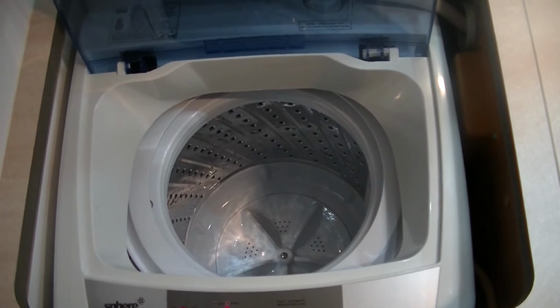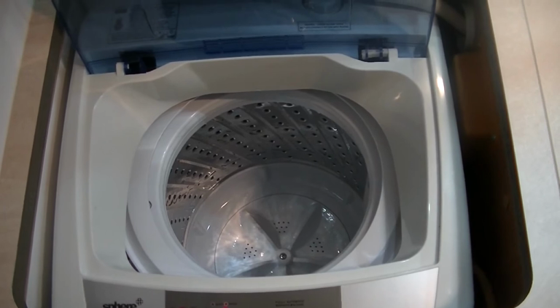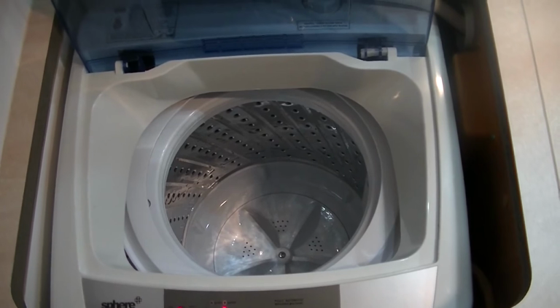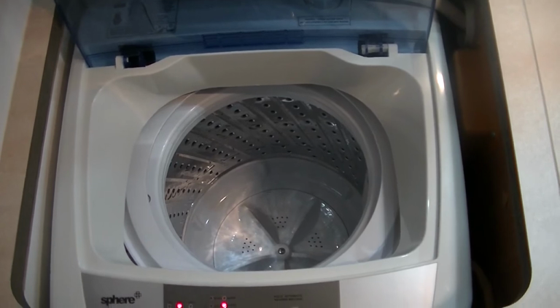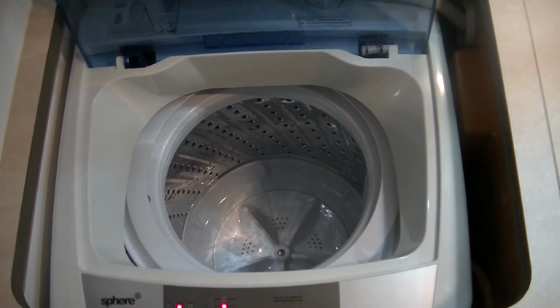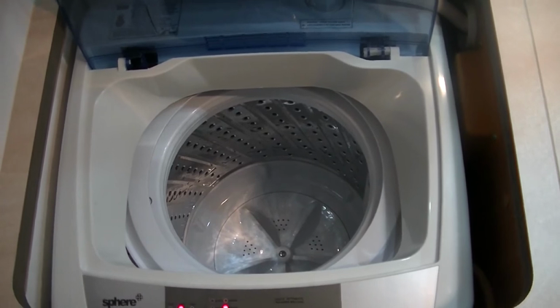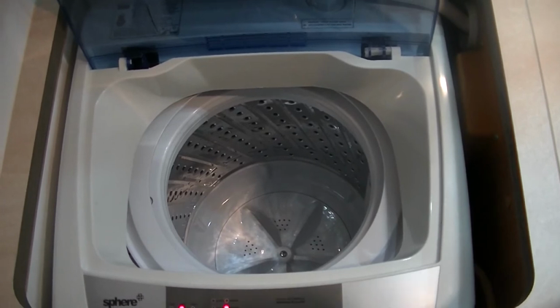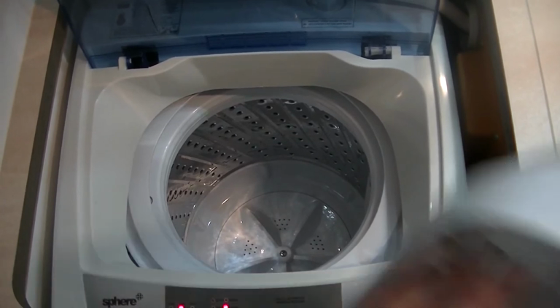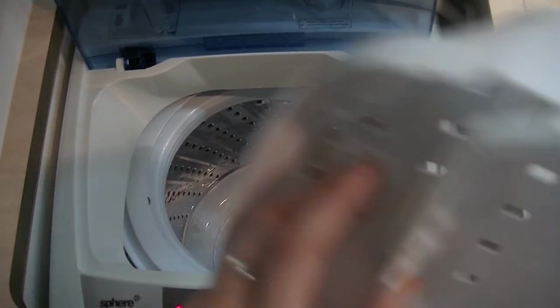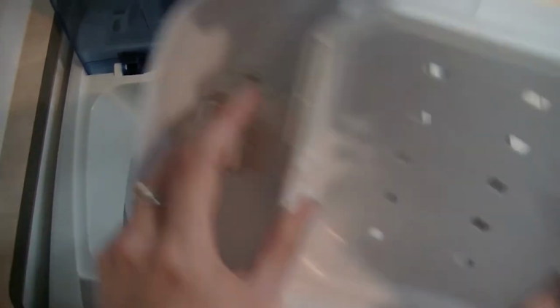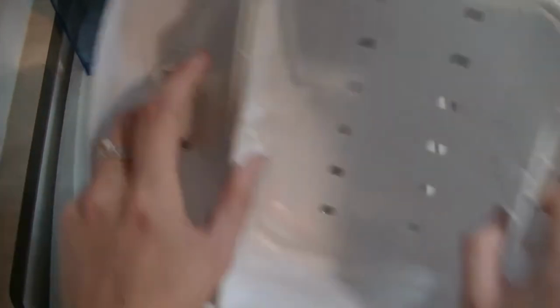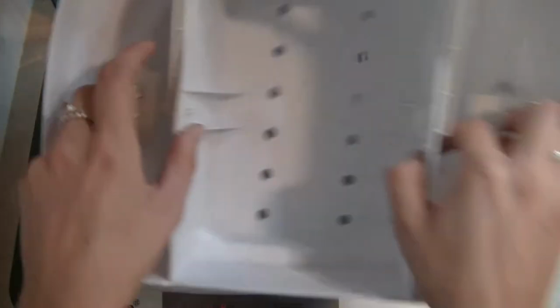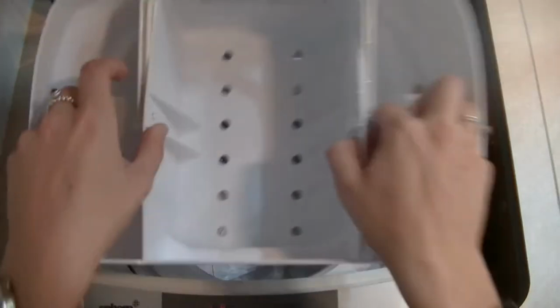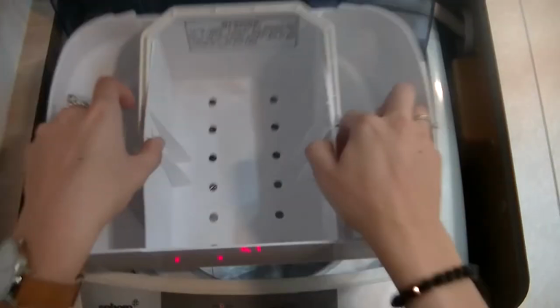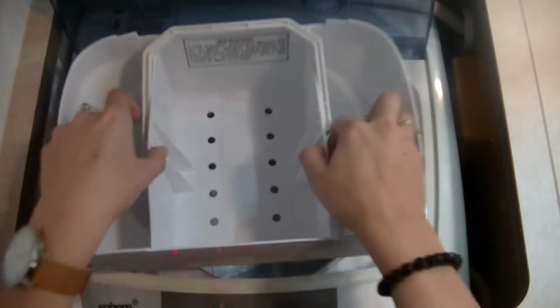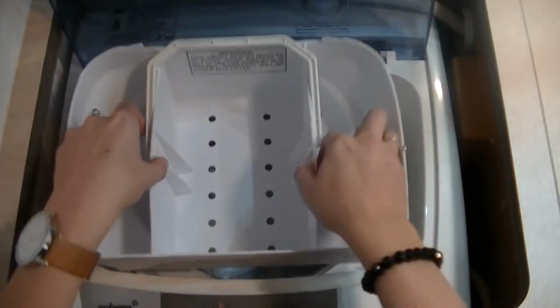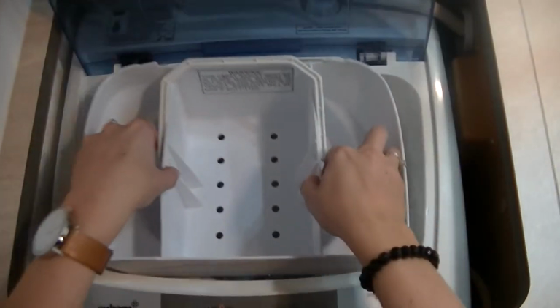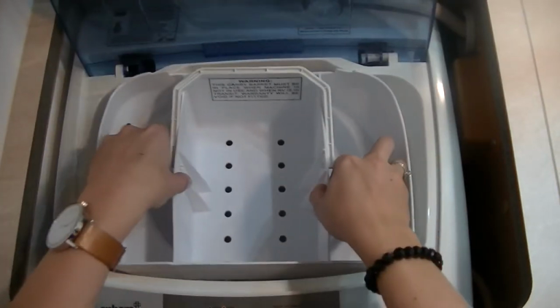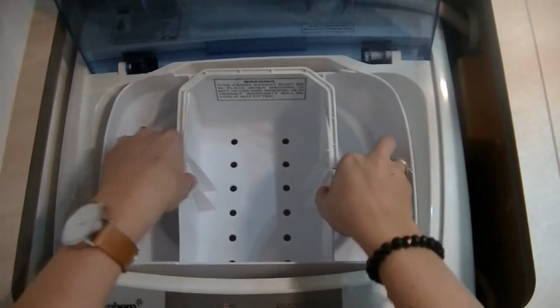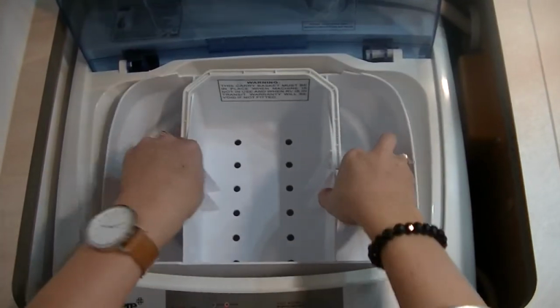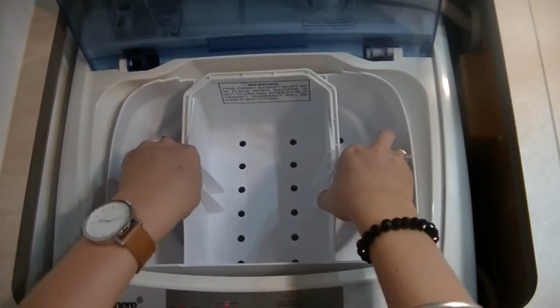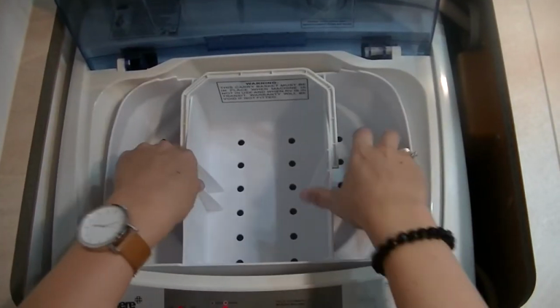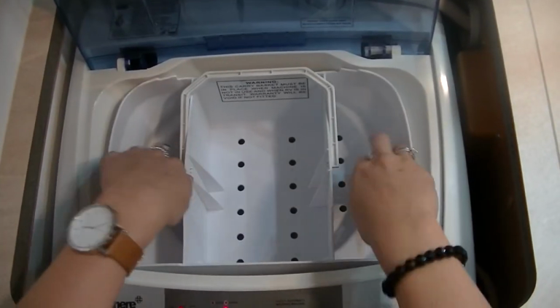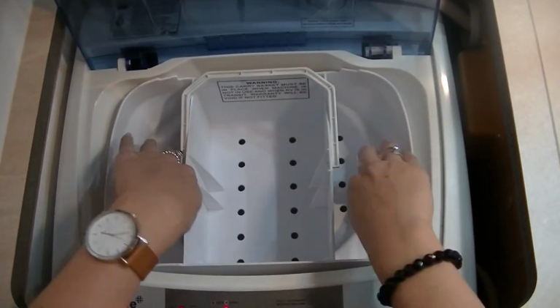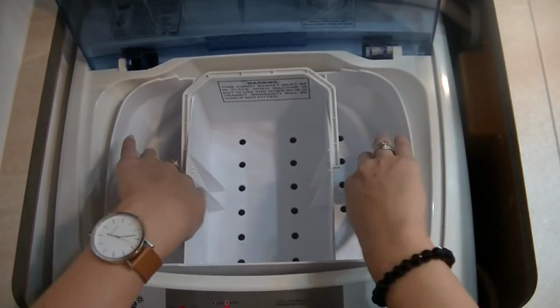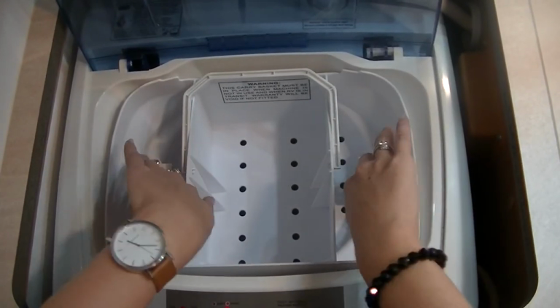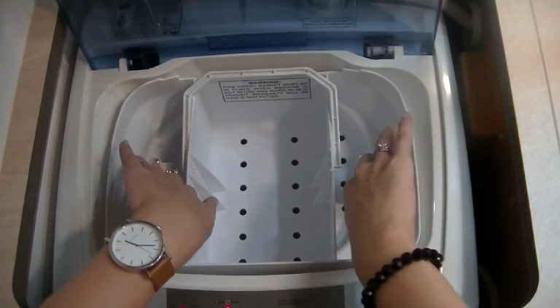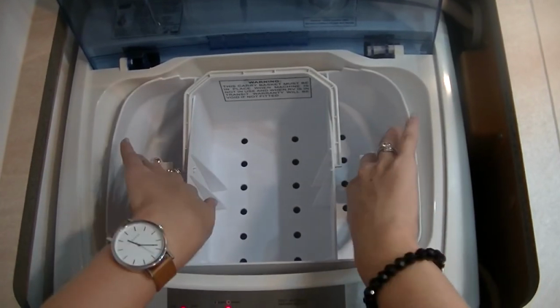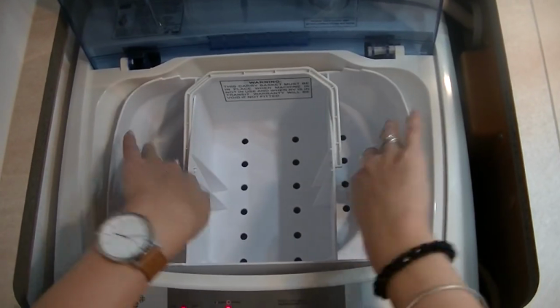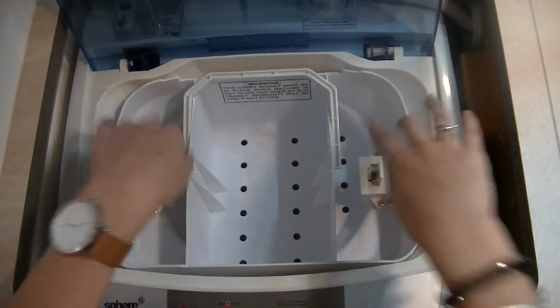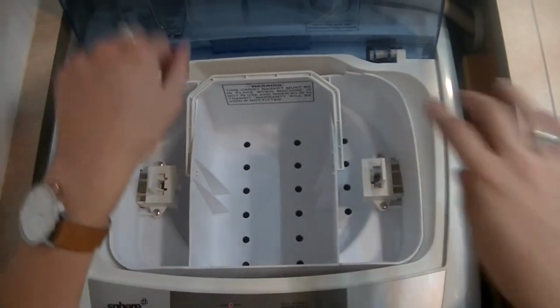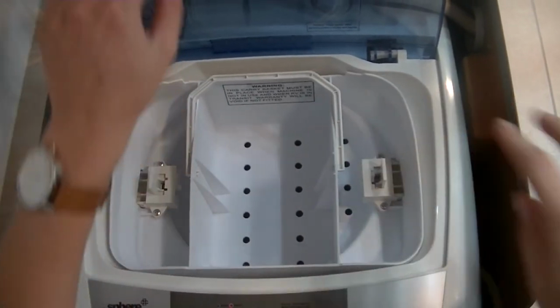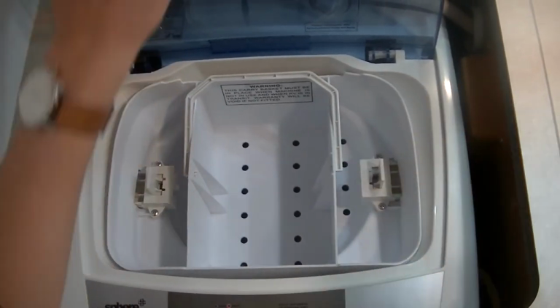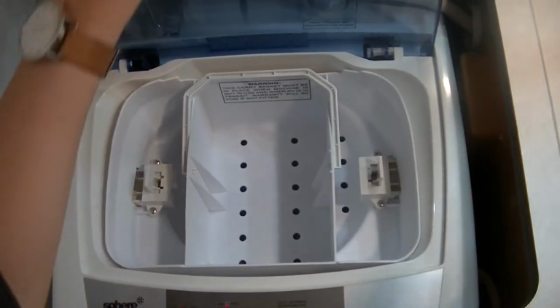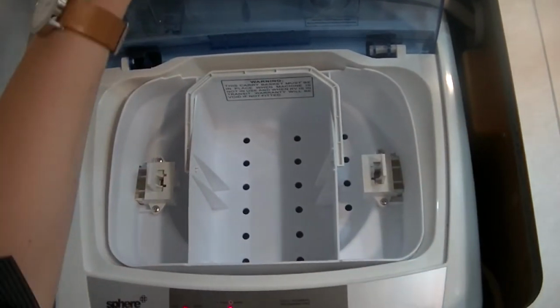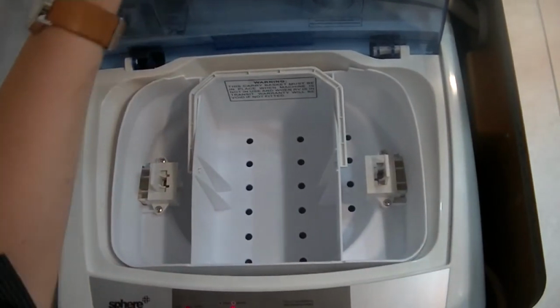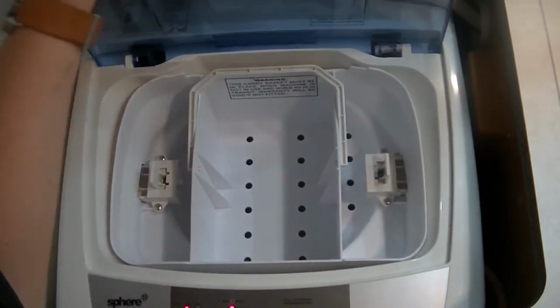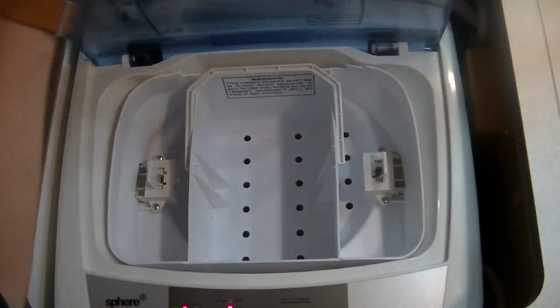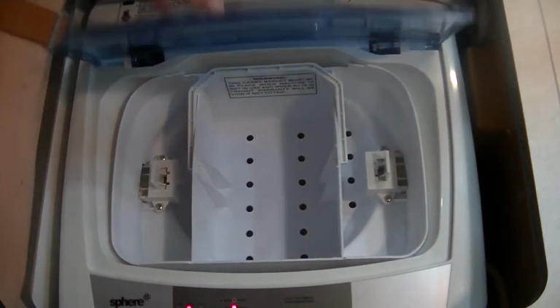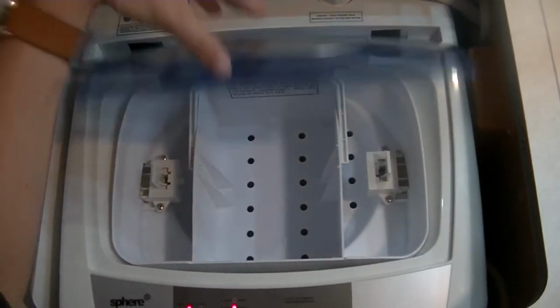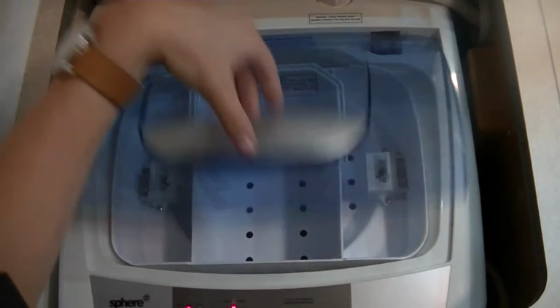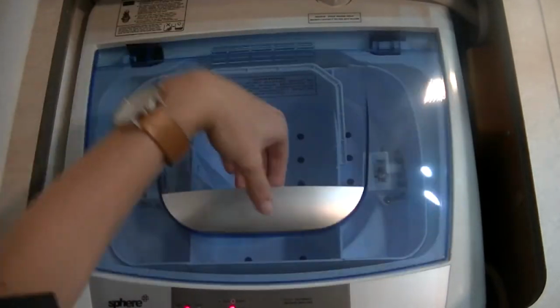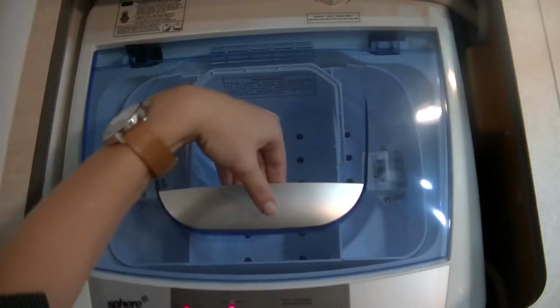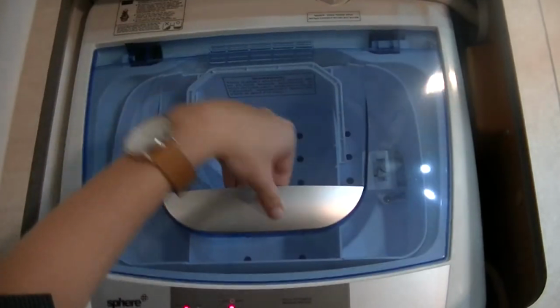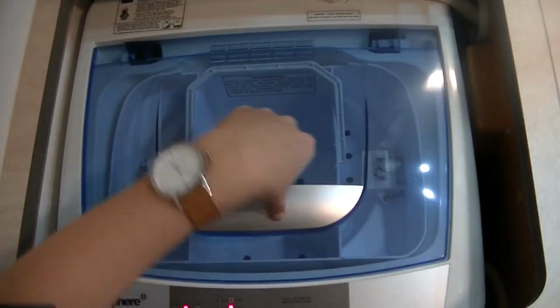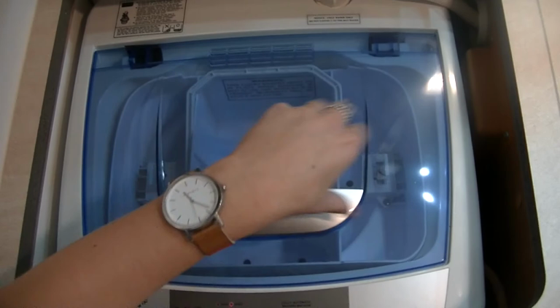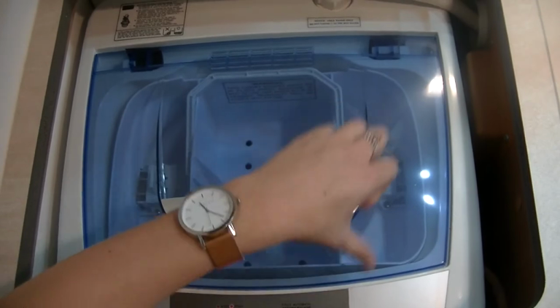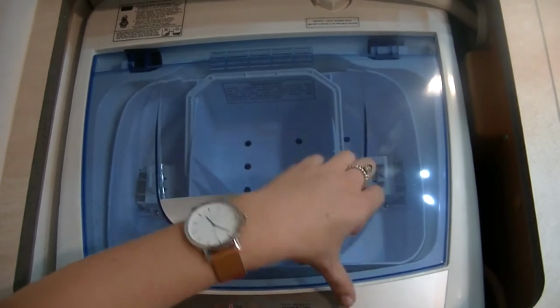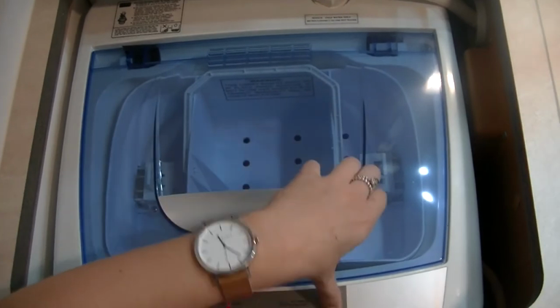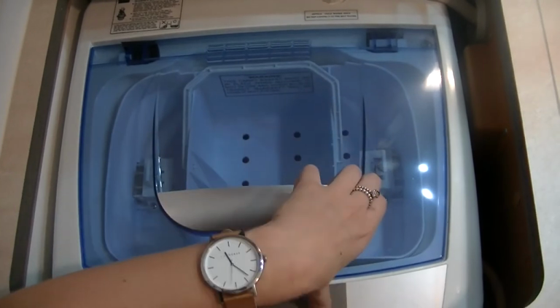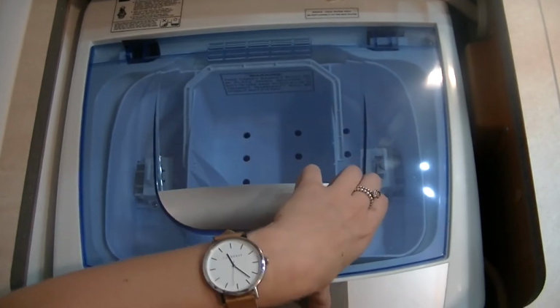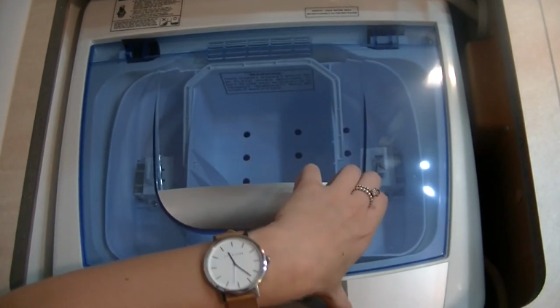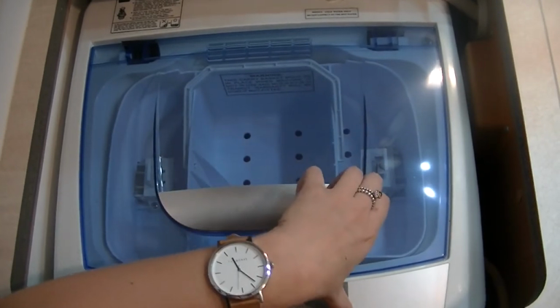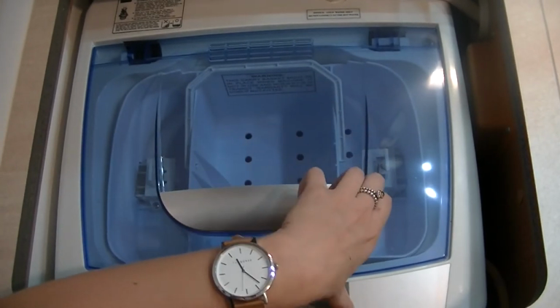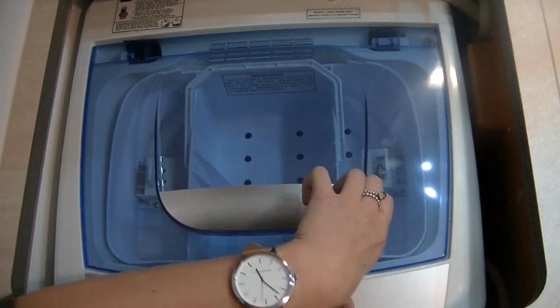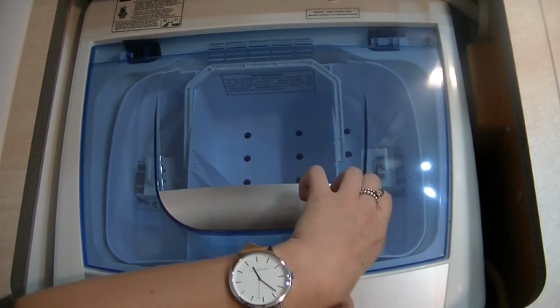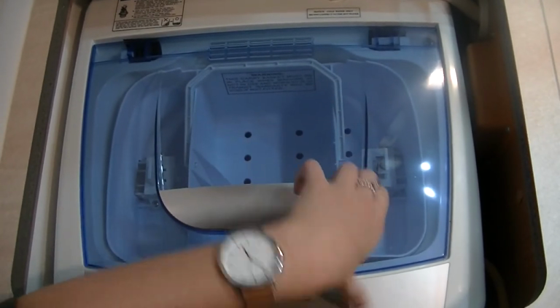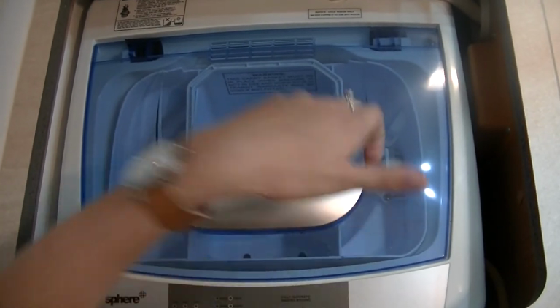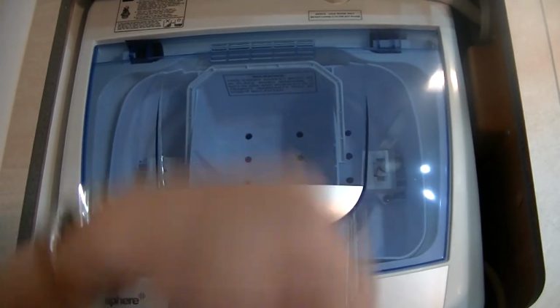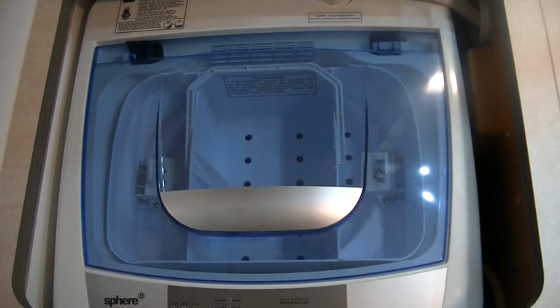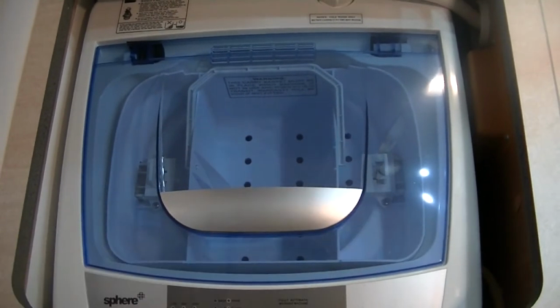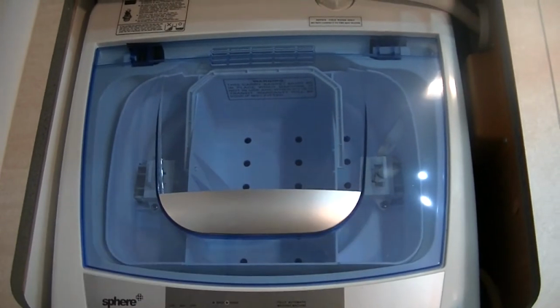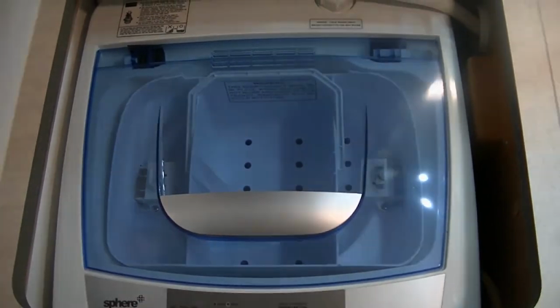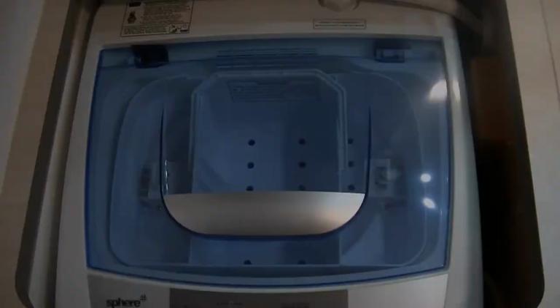You can also use it as a peg basket too. So you just put it back in. And then your power off.